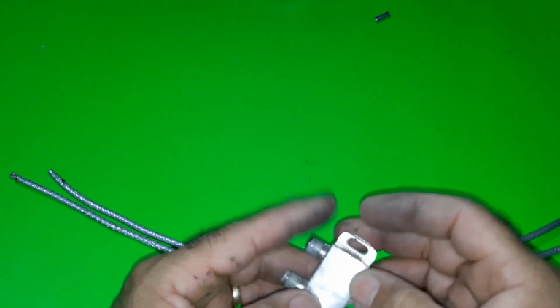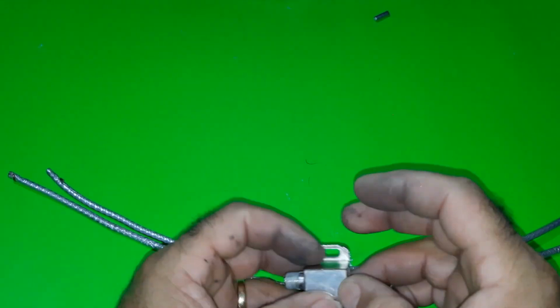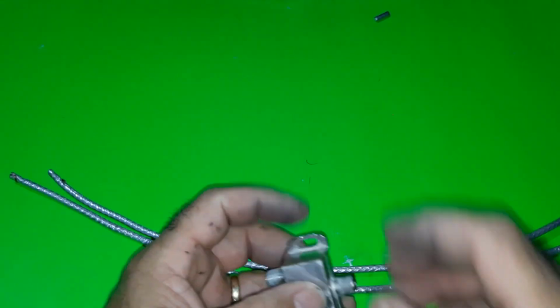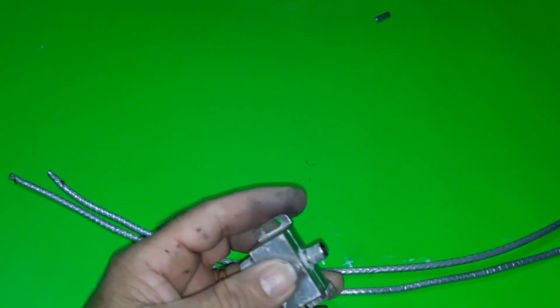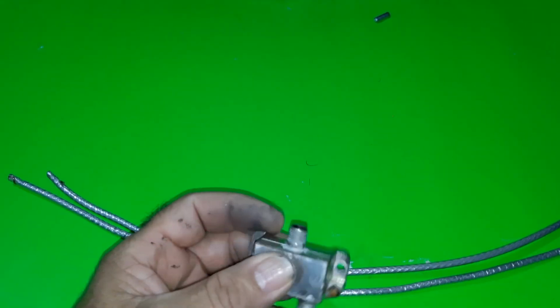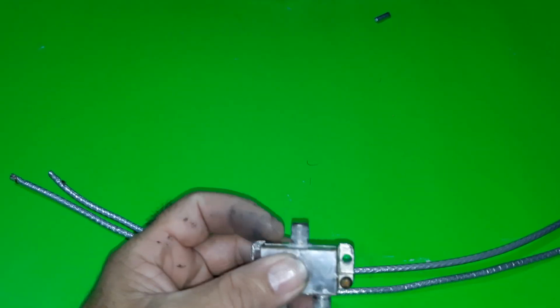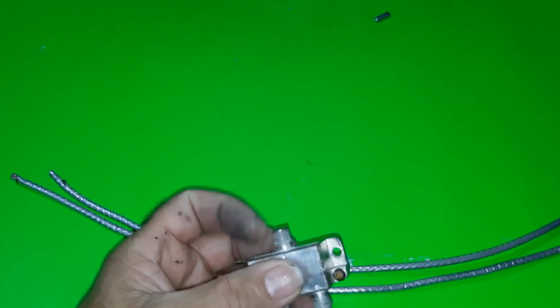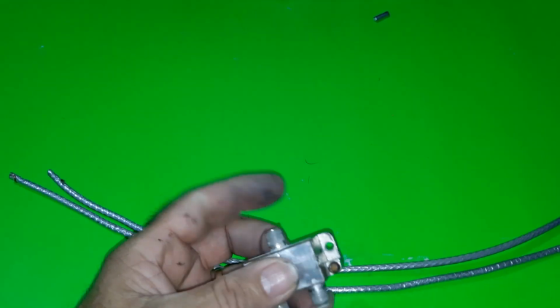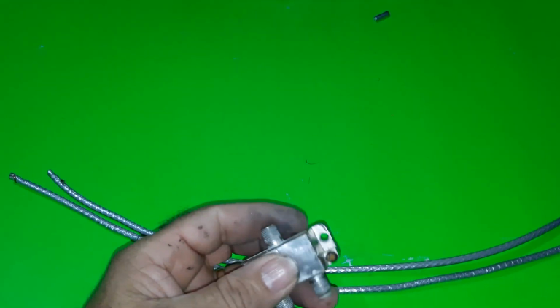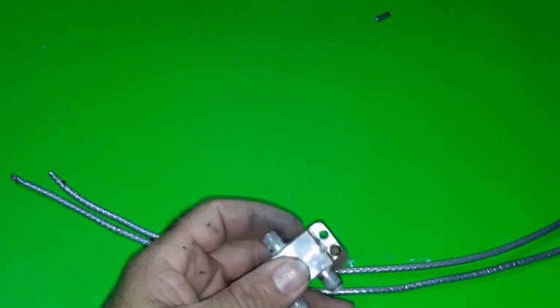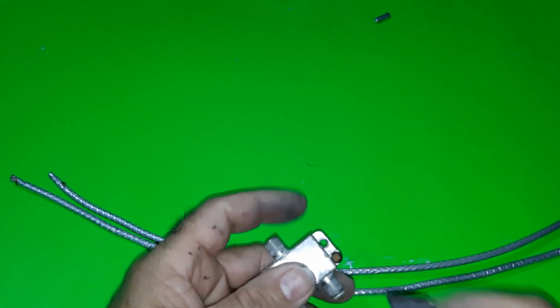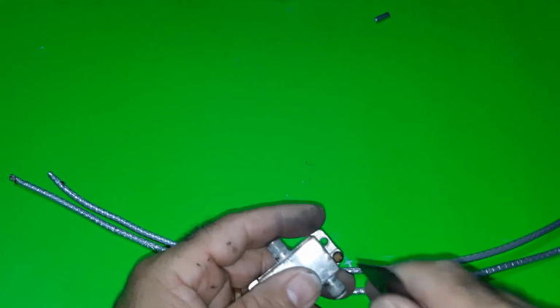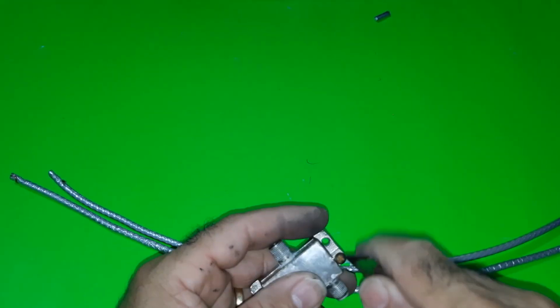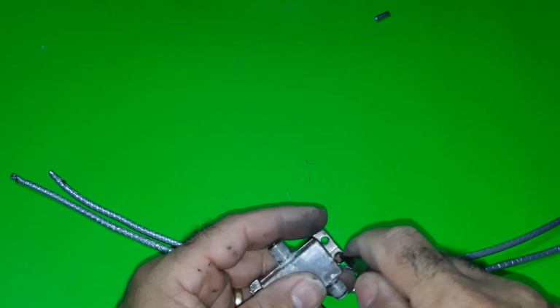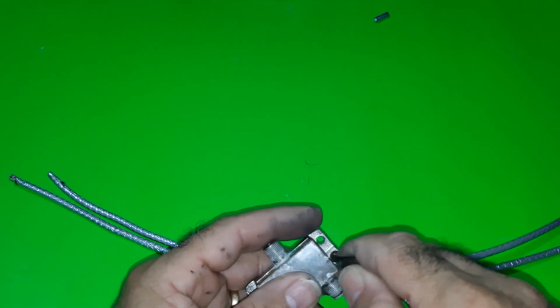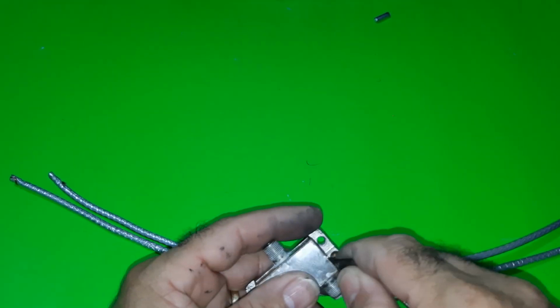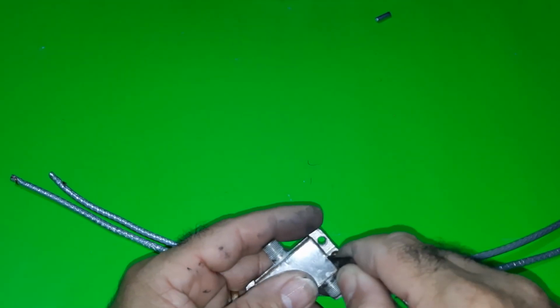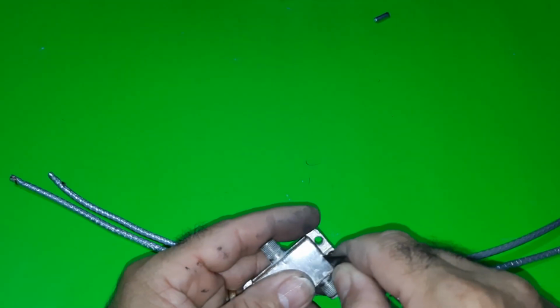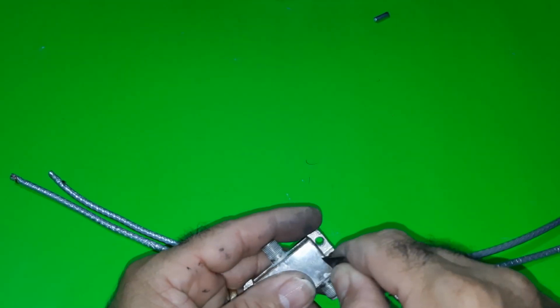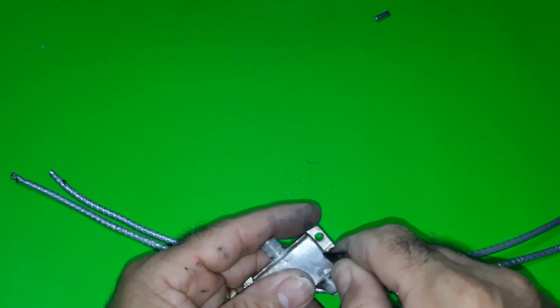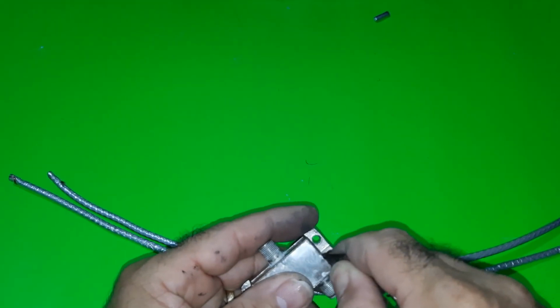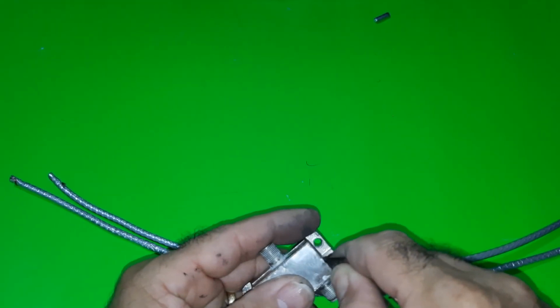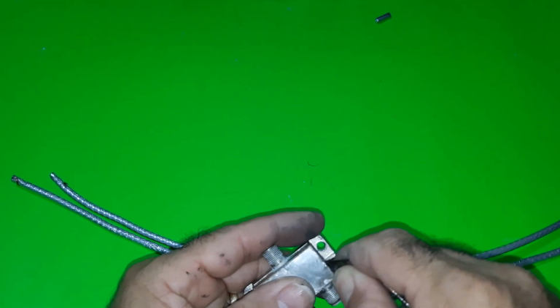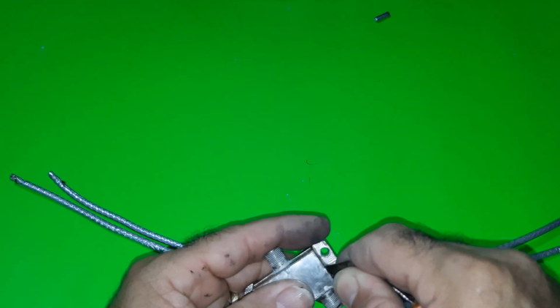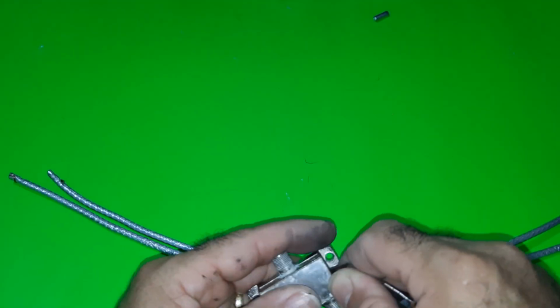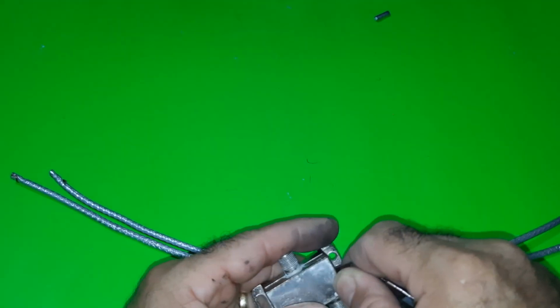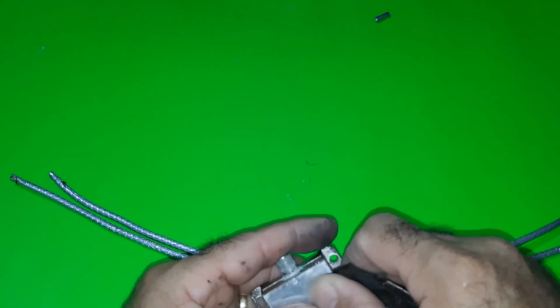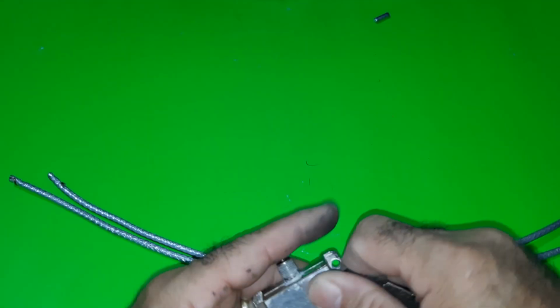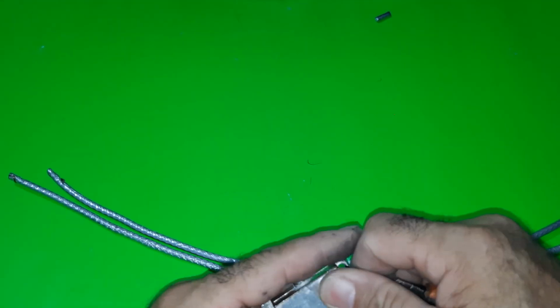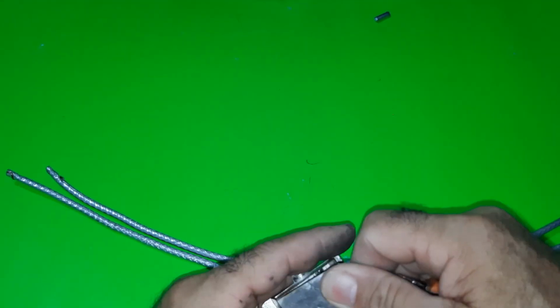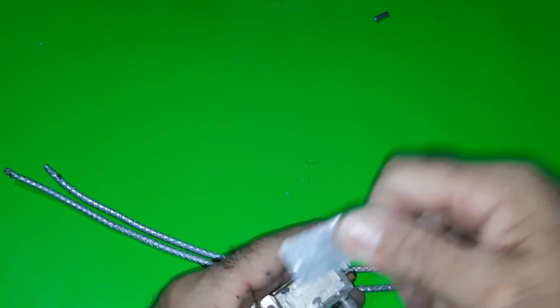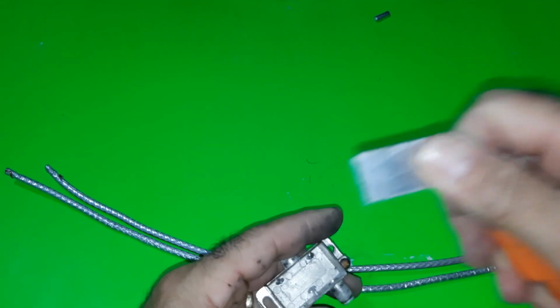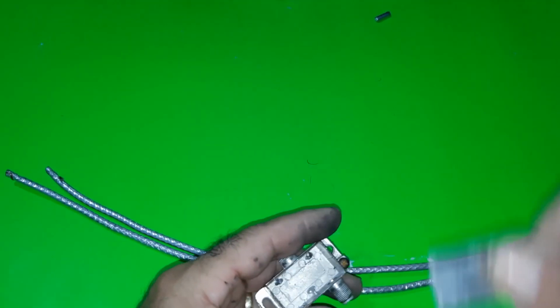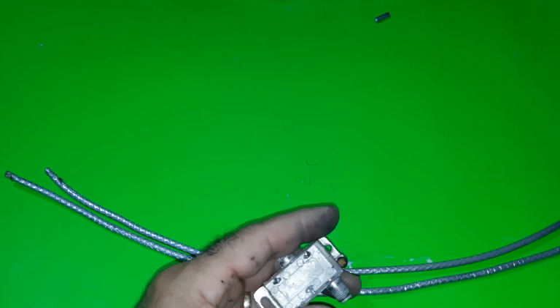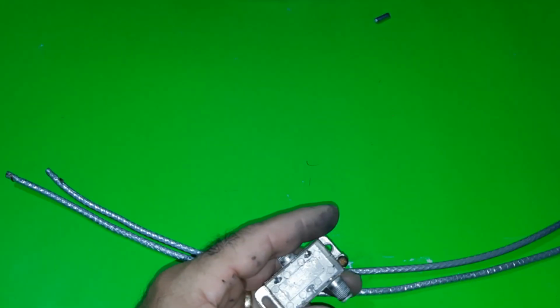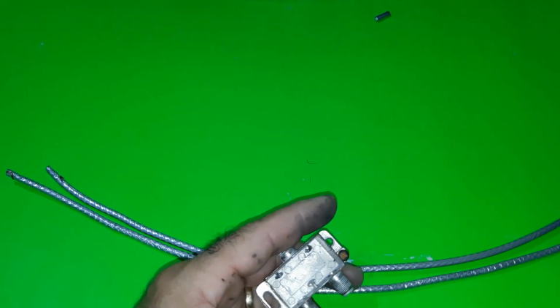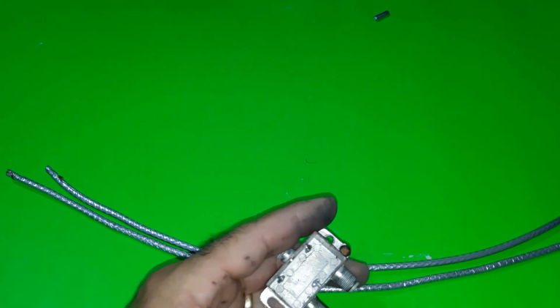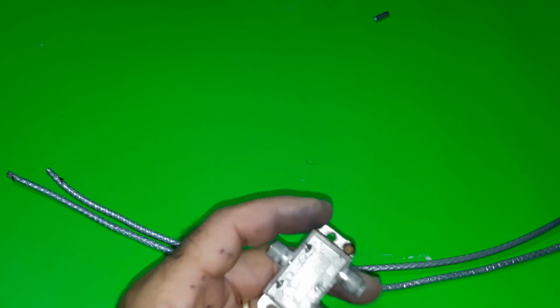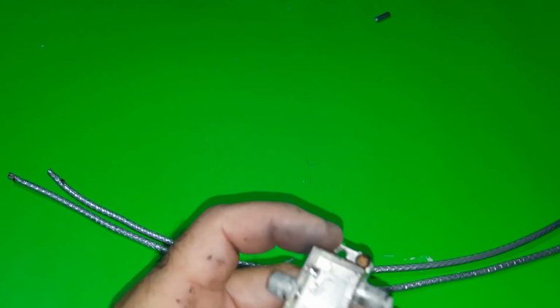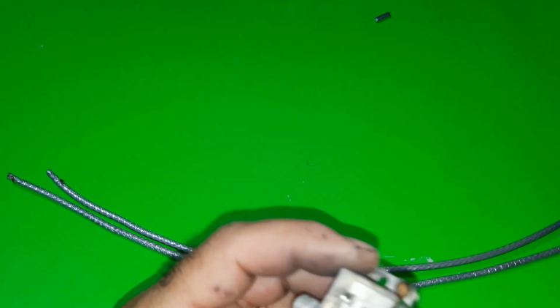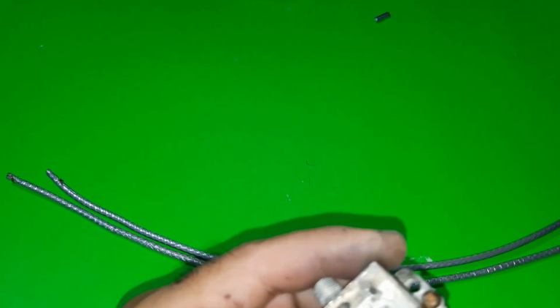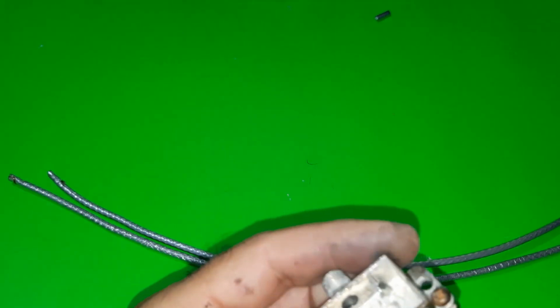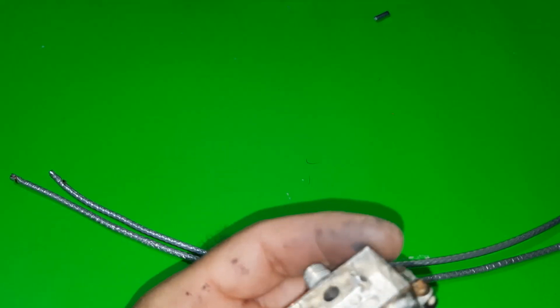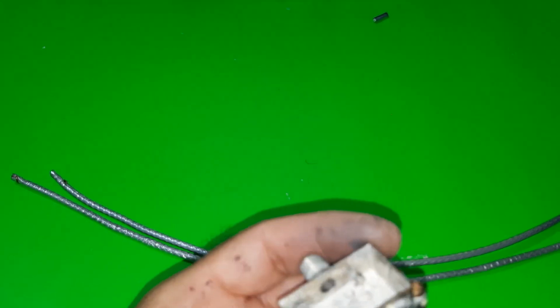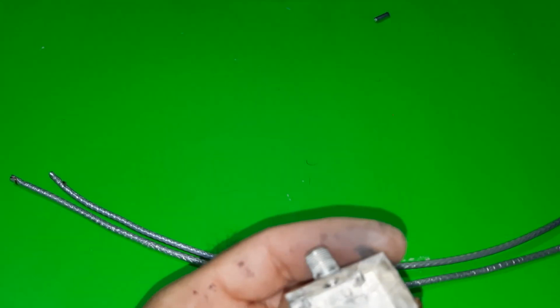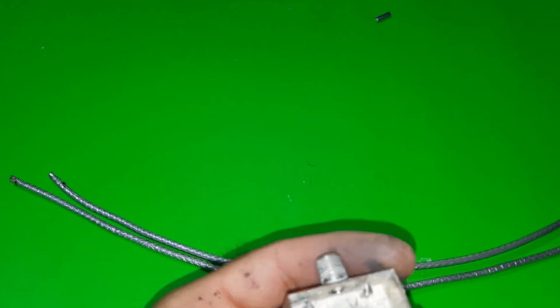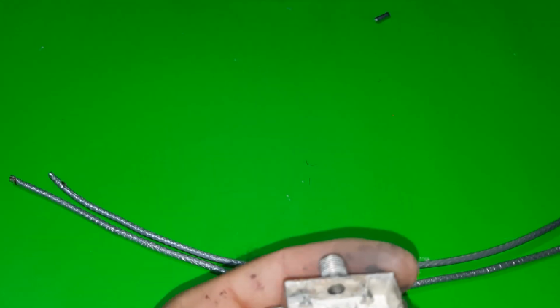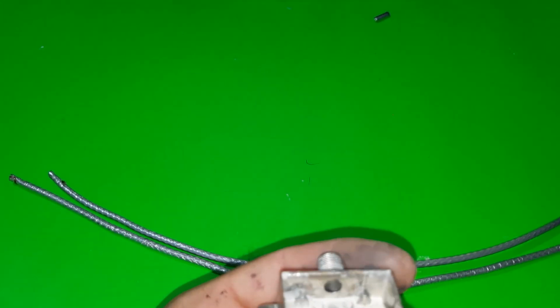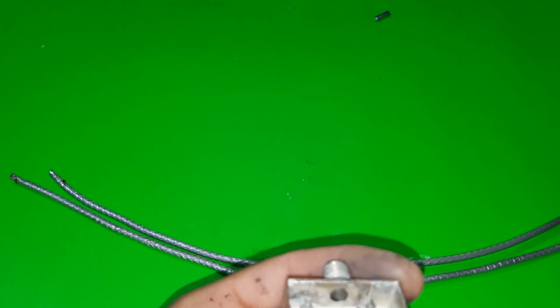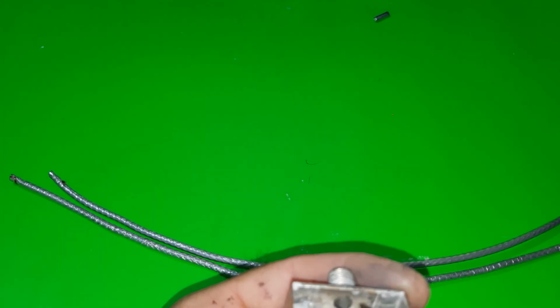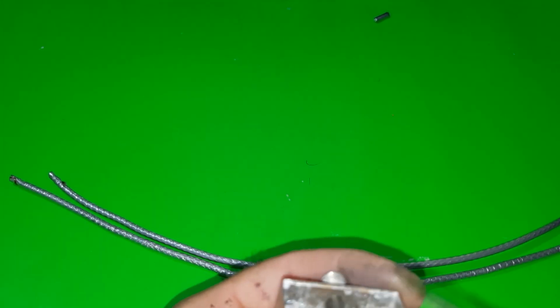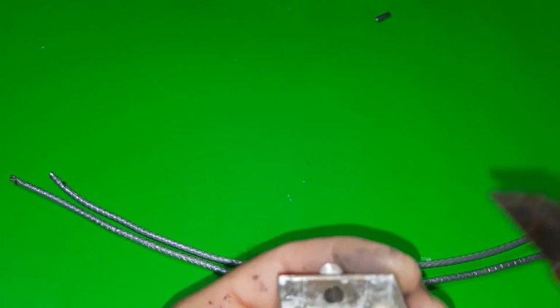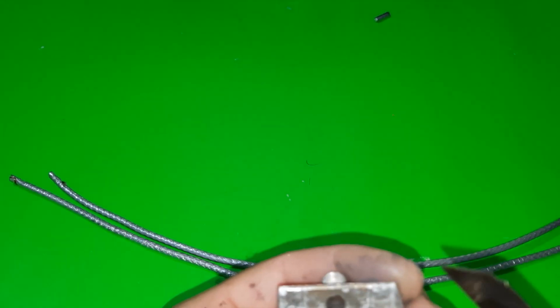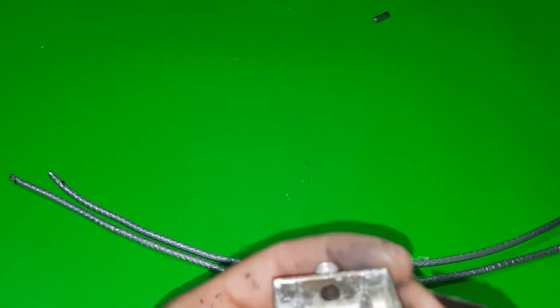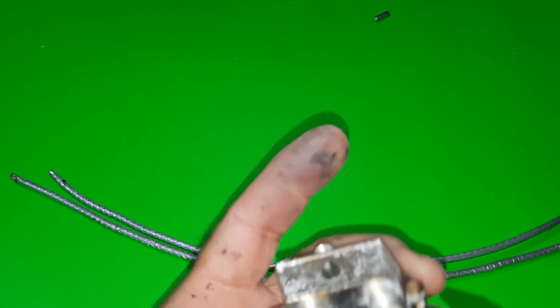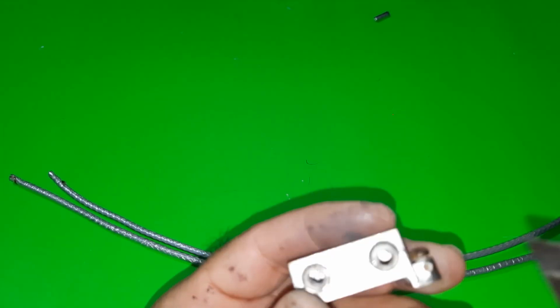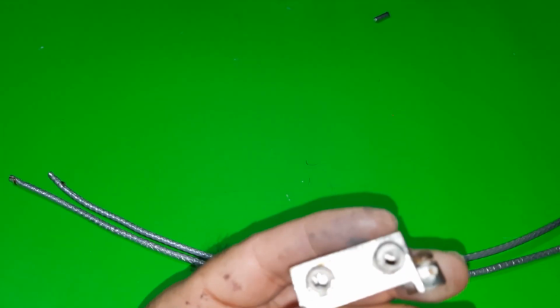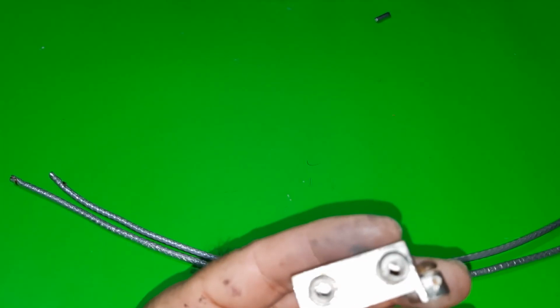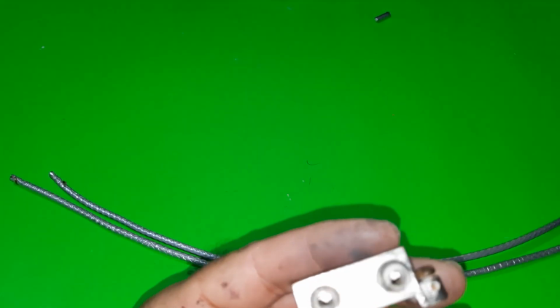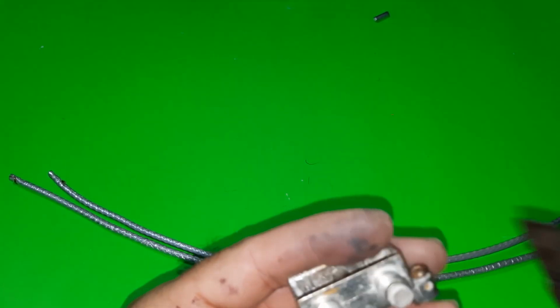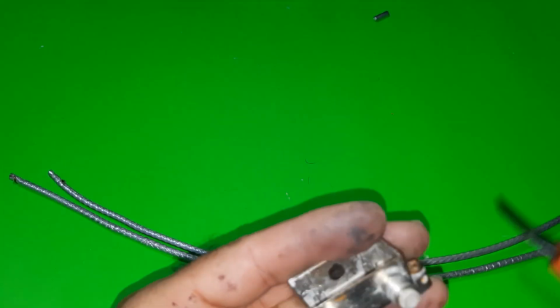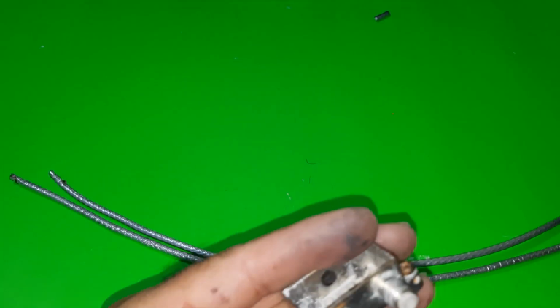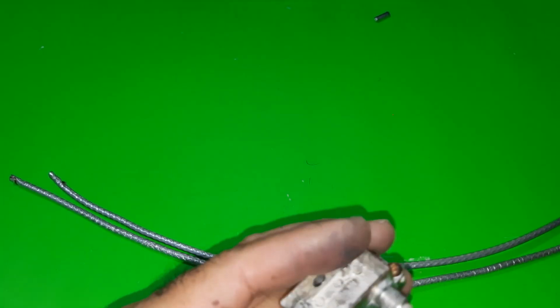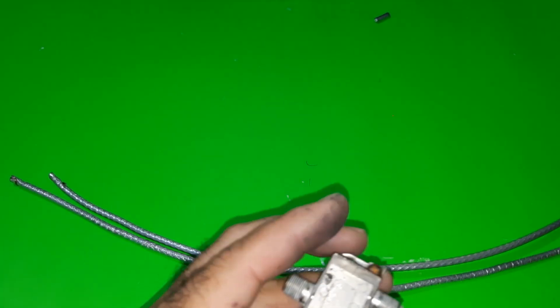Third, we will look for the splitter and remove all the internal components, leaving the interior free. Likewise, we remove the white plastic caps.